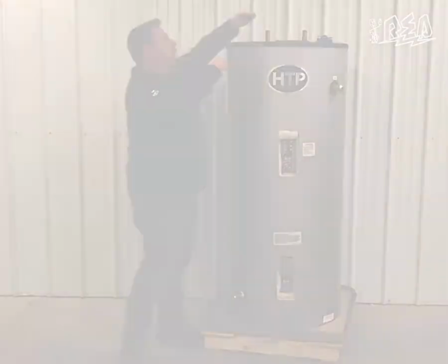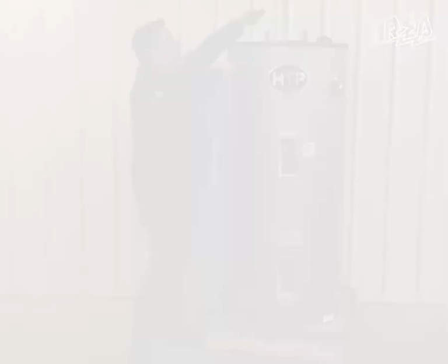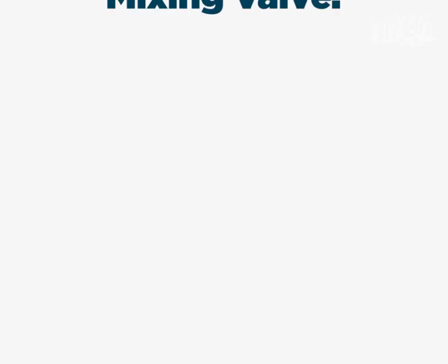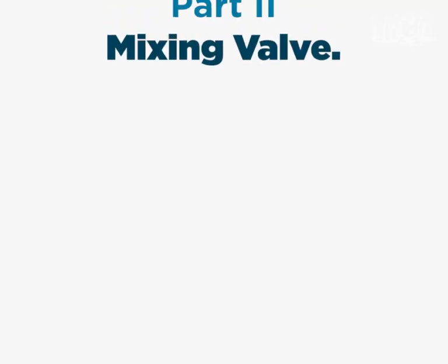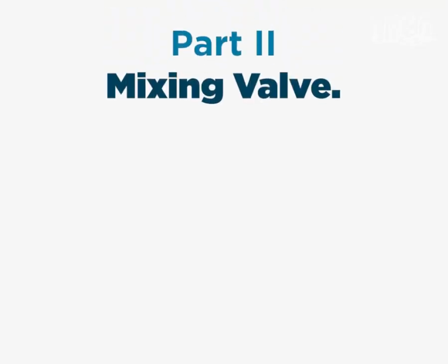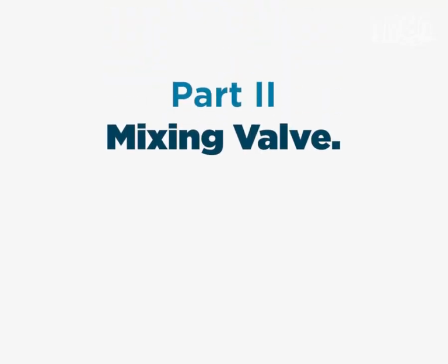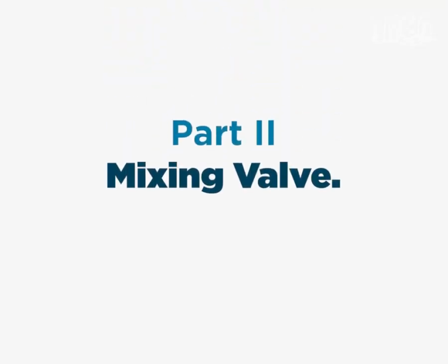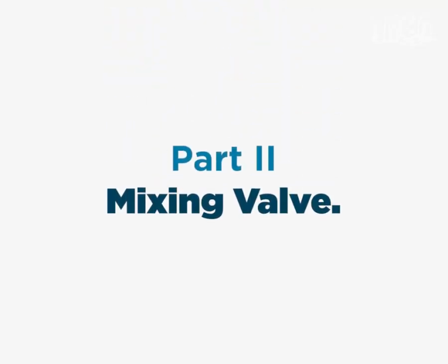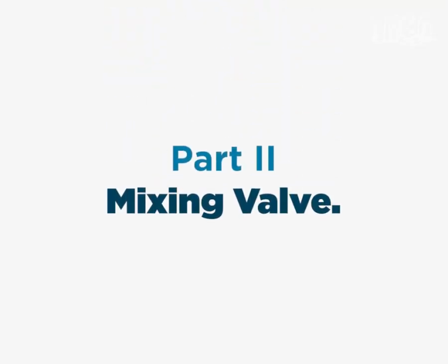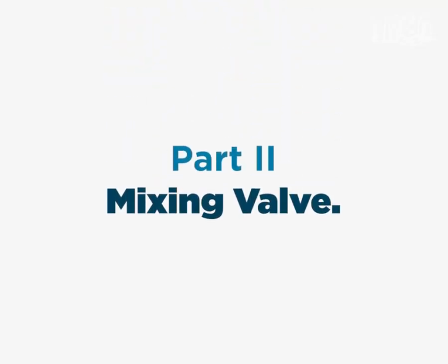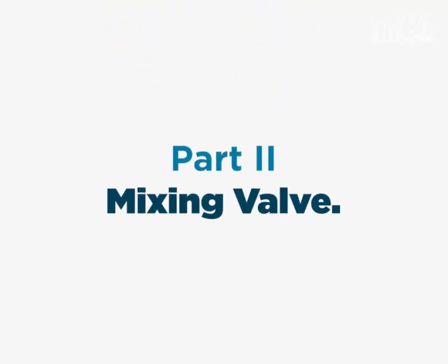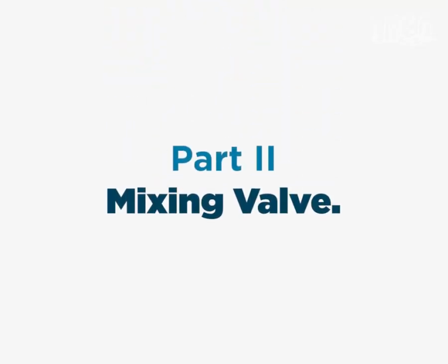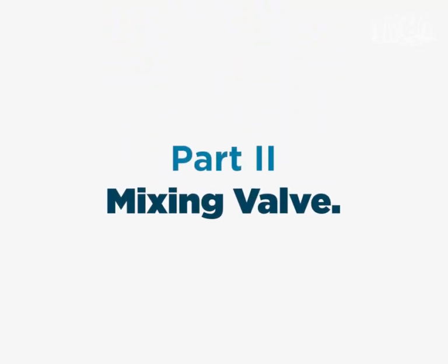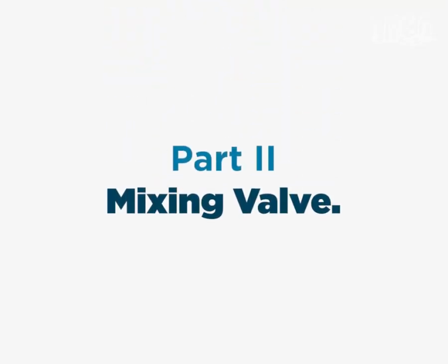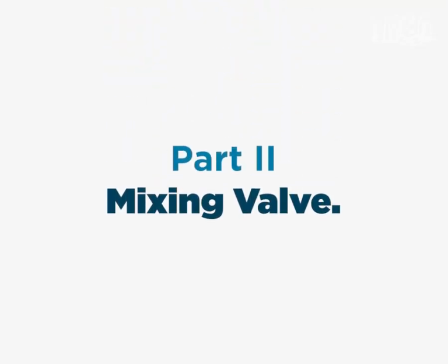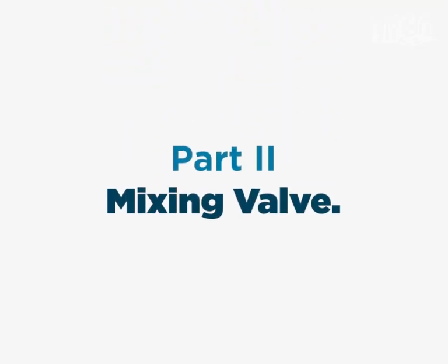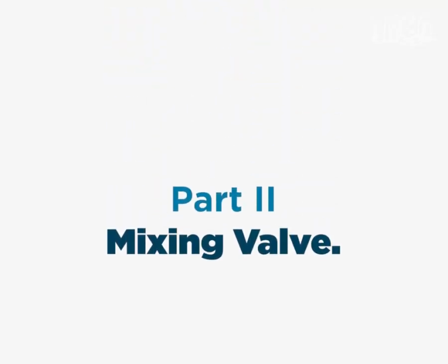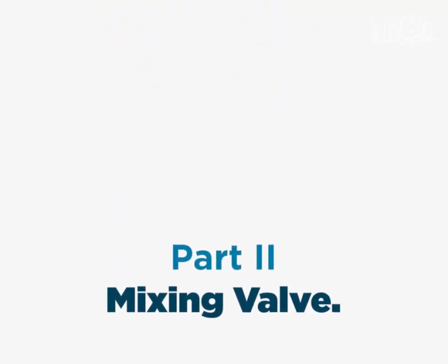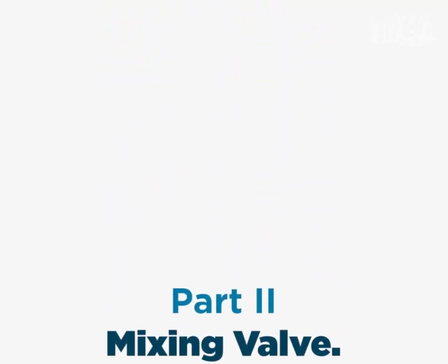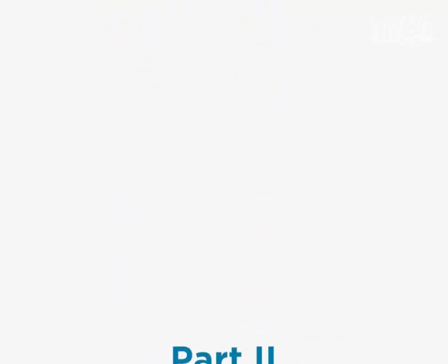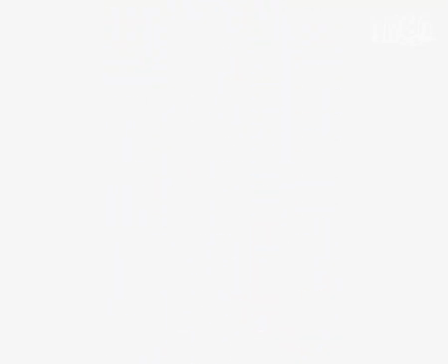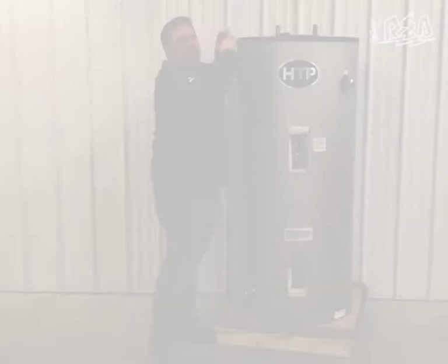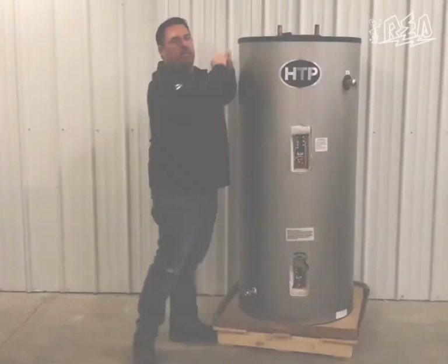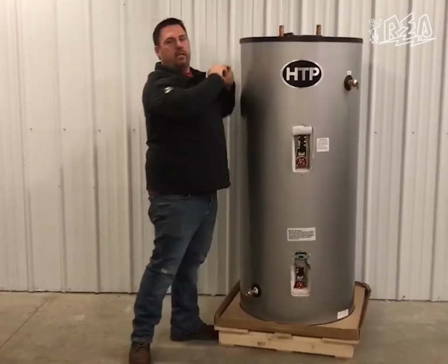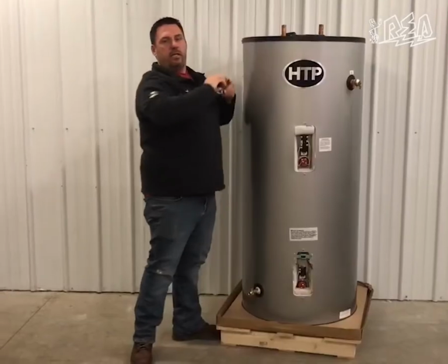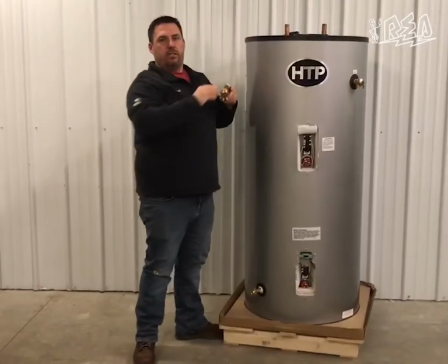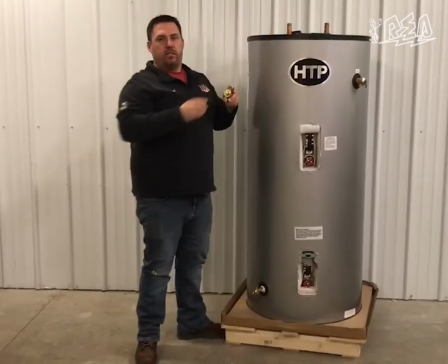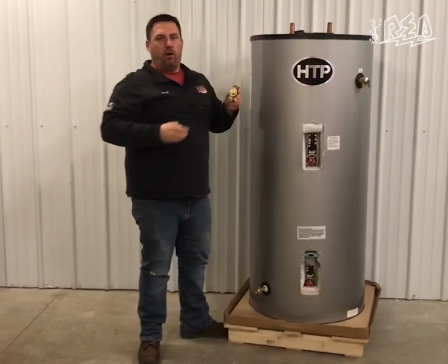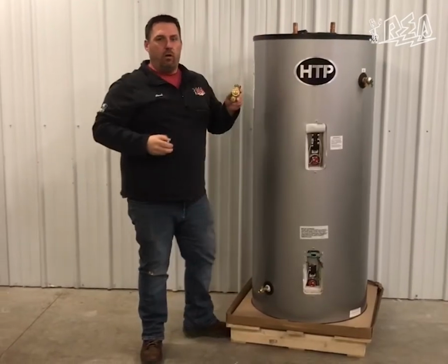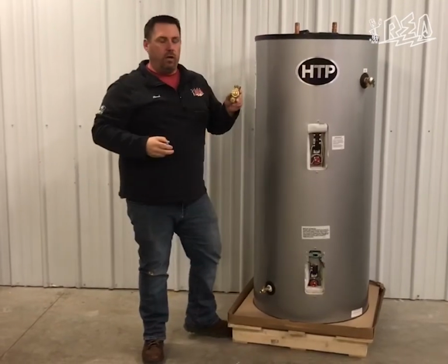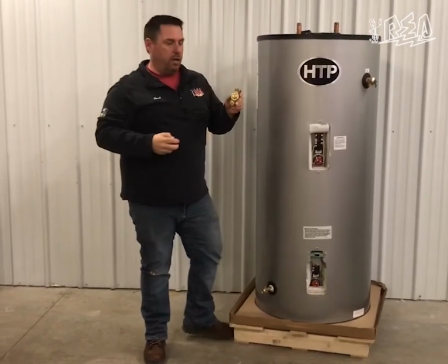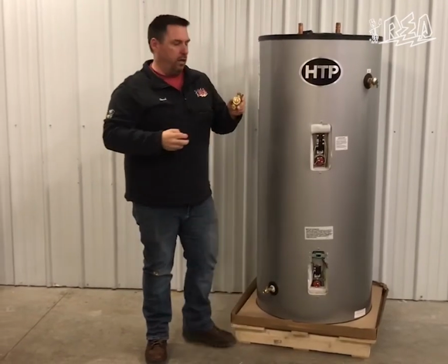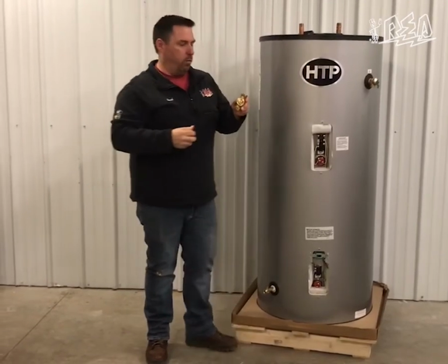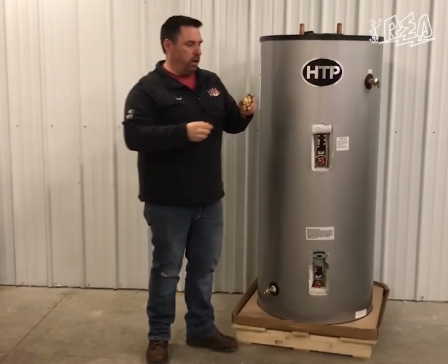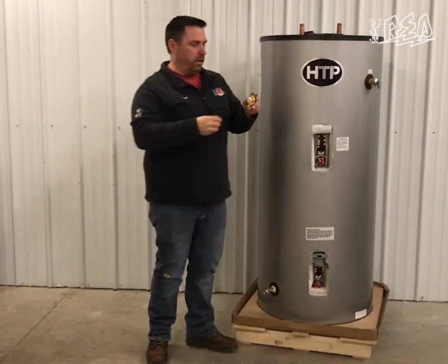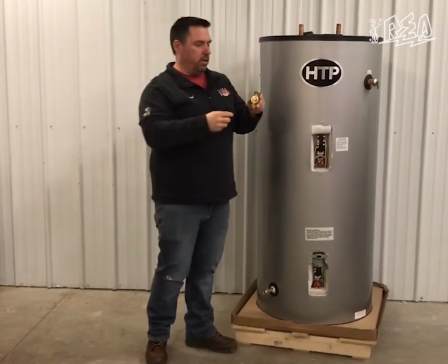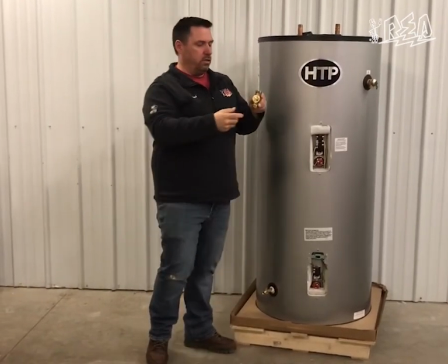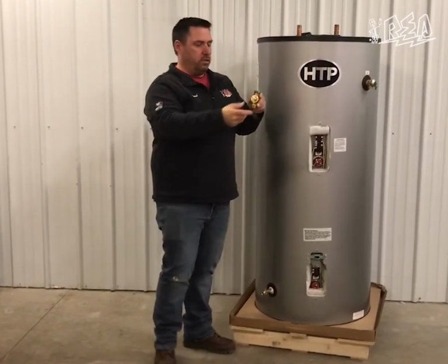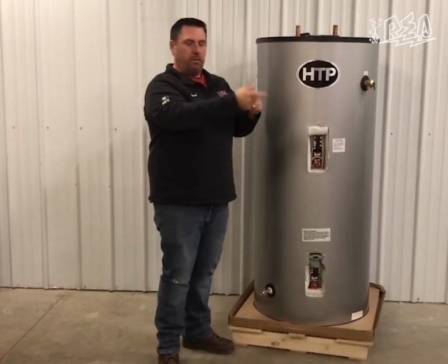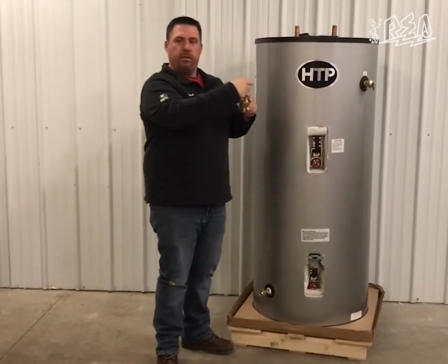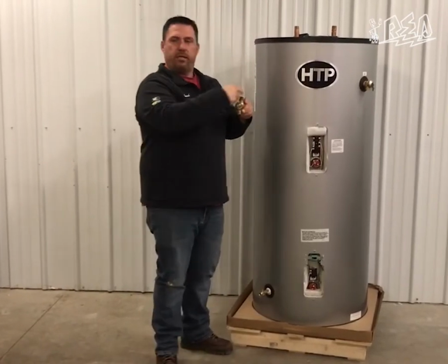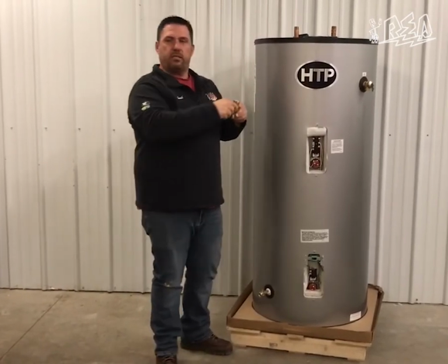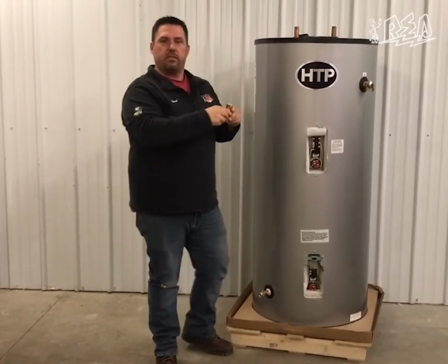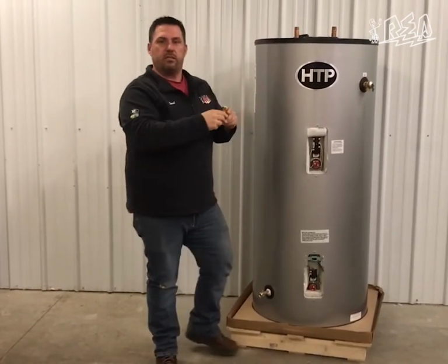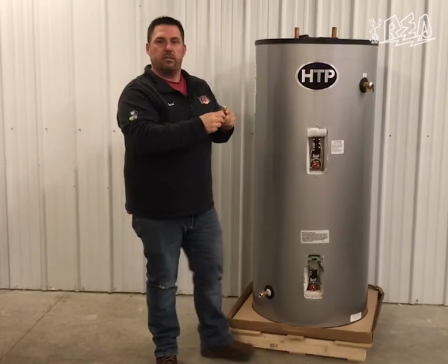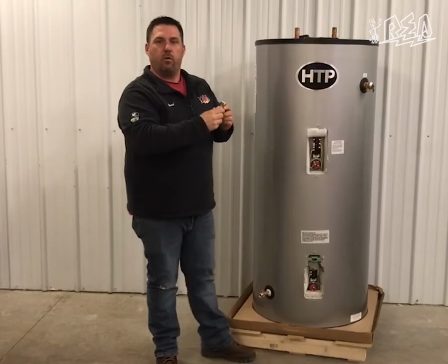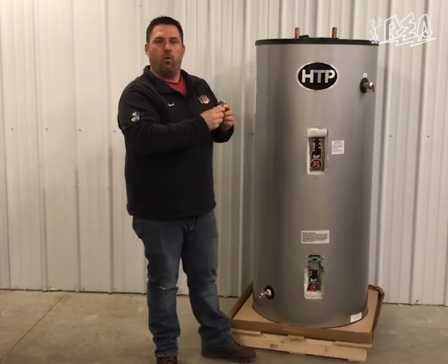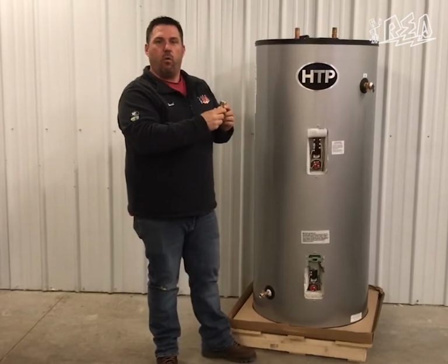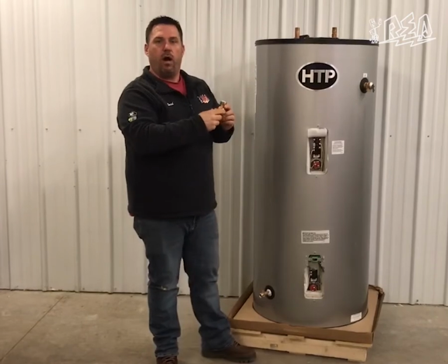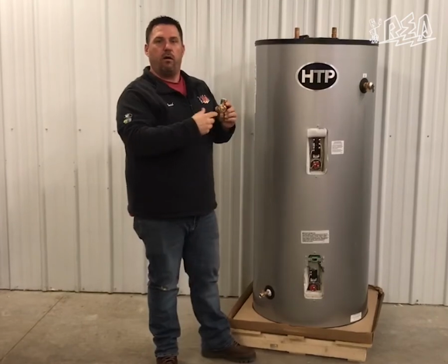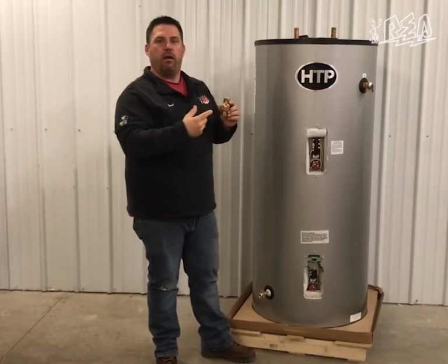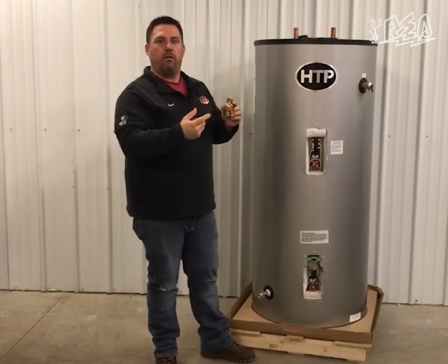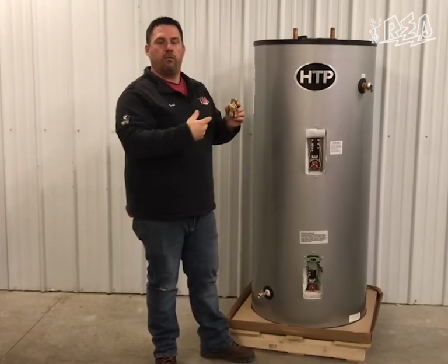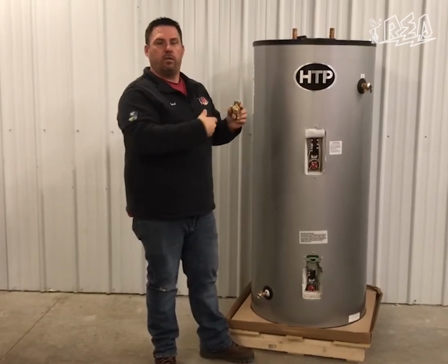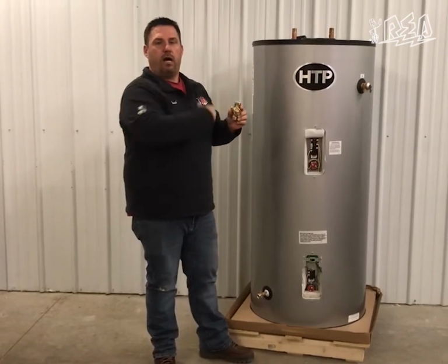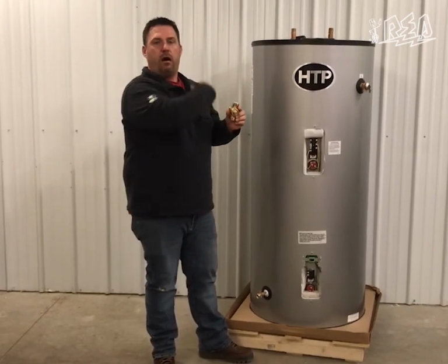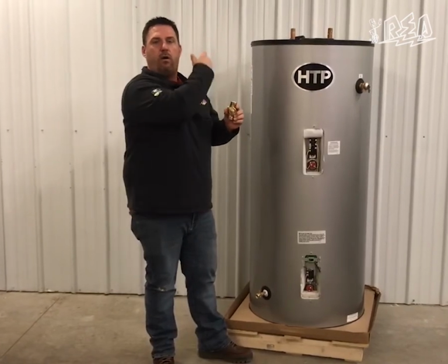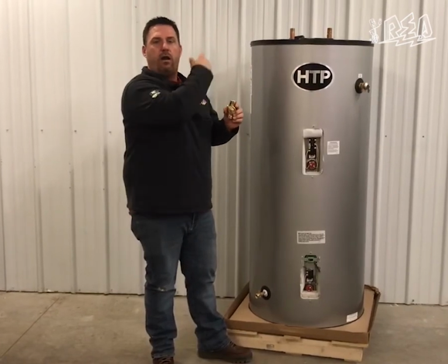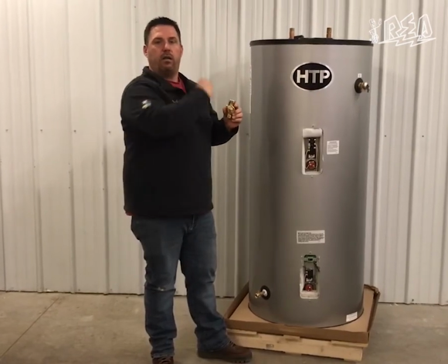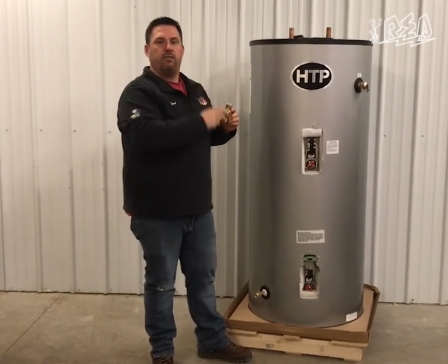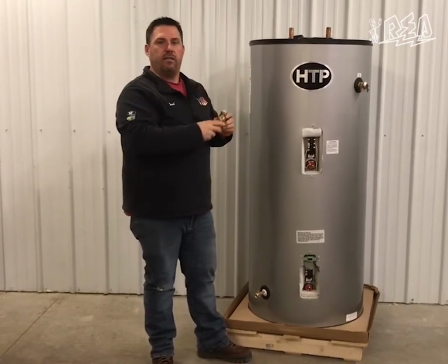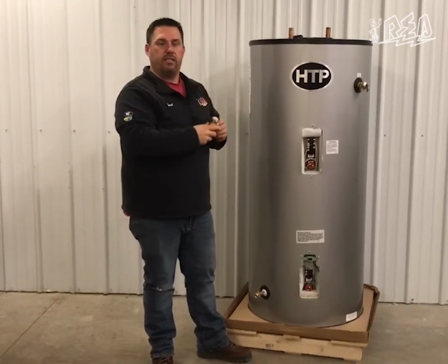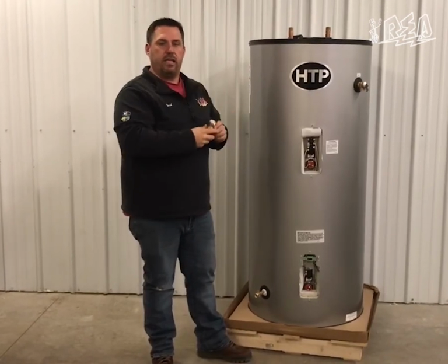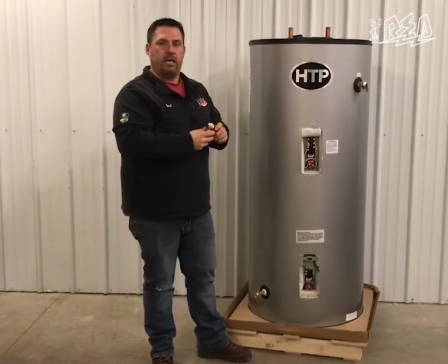The next piece is our mixing valve. This will get installed and what it does is mix cold water in with the hot water leaving the tank.